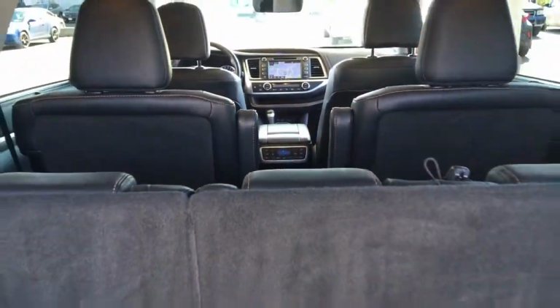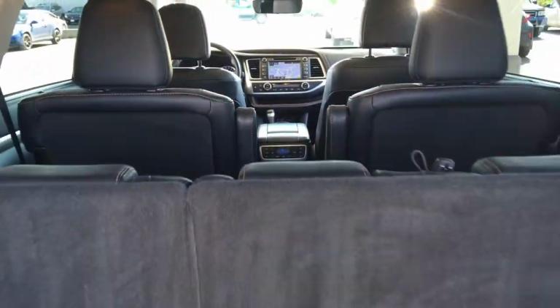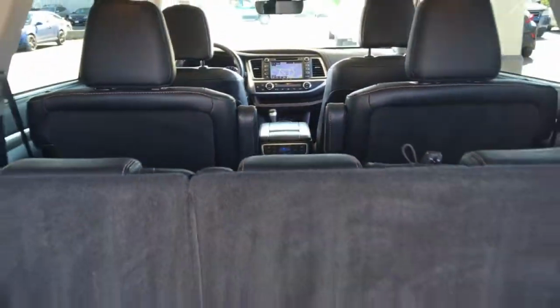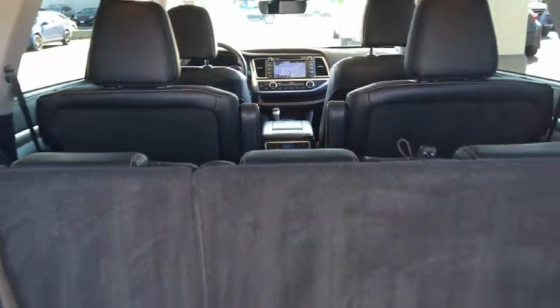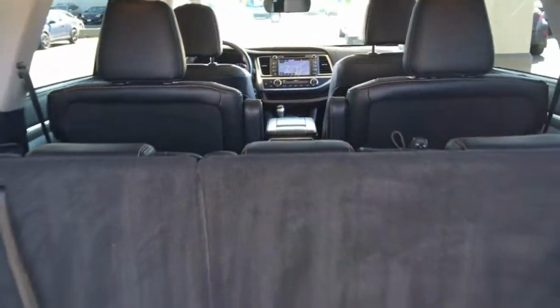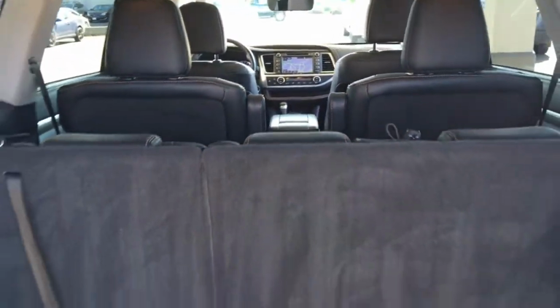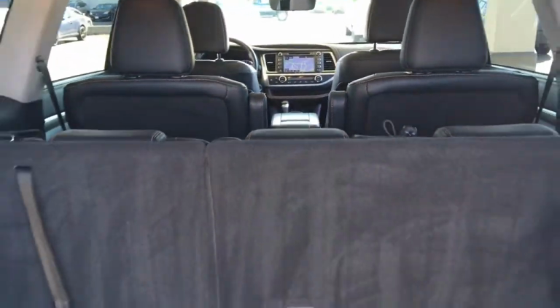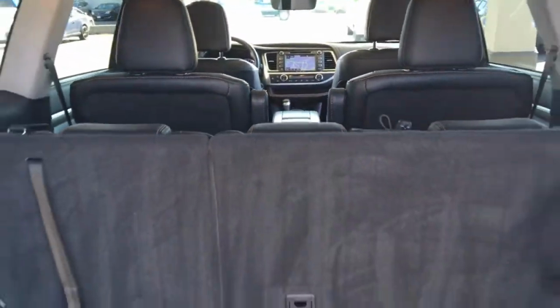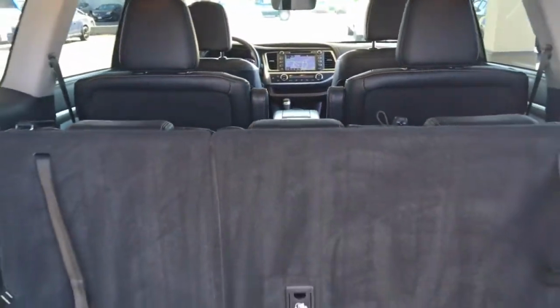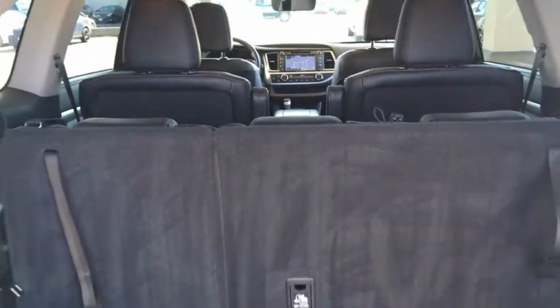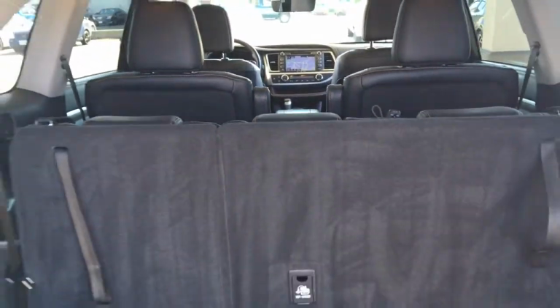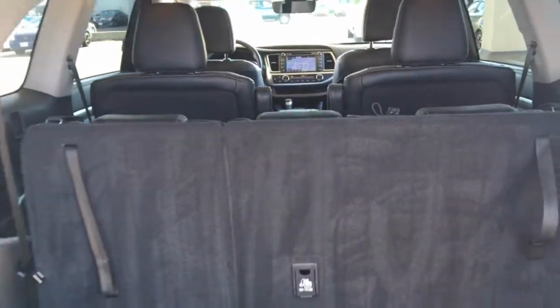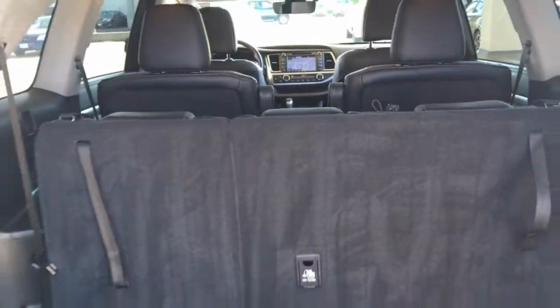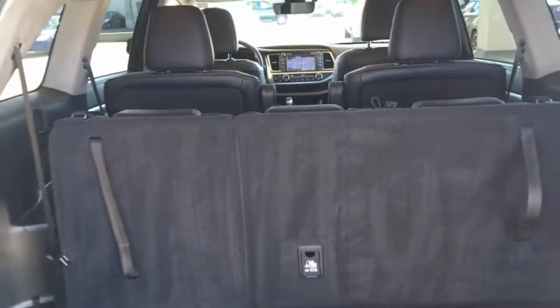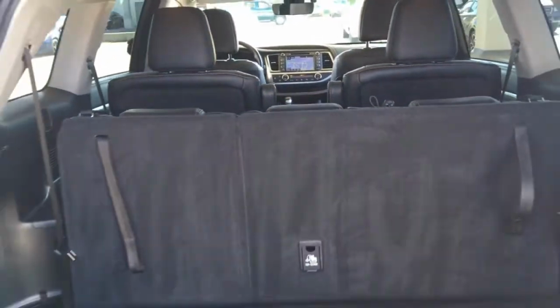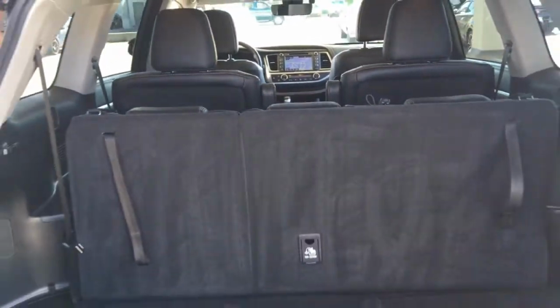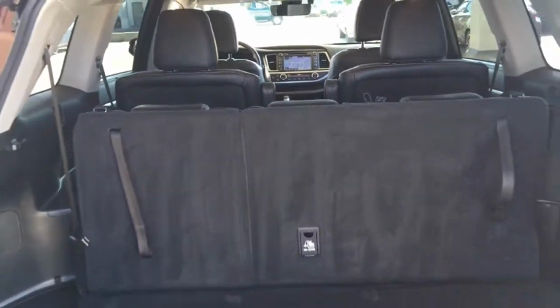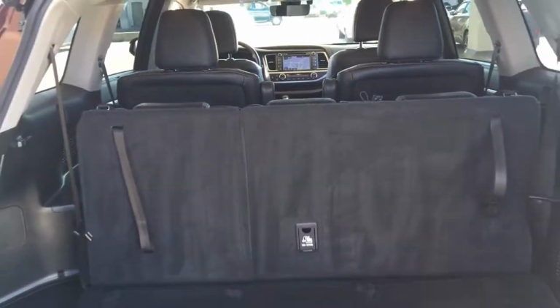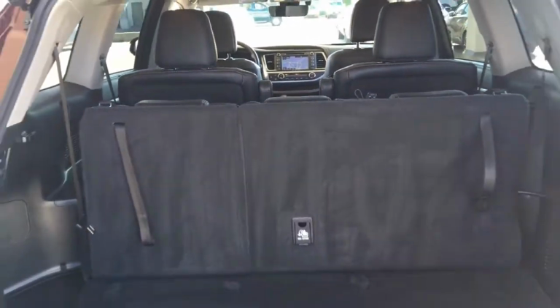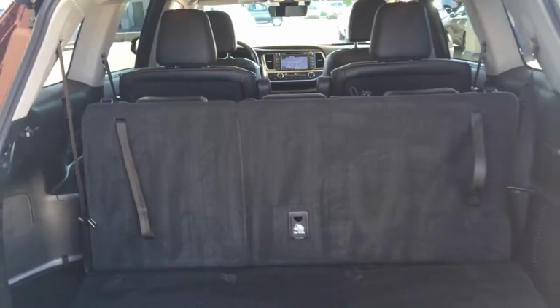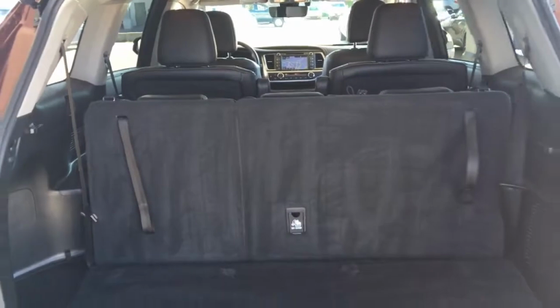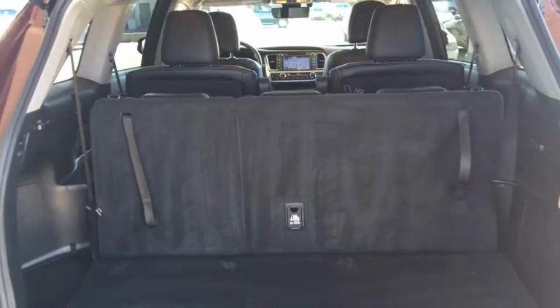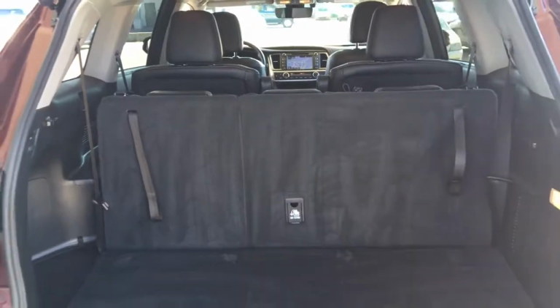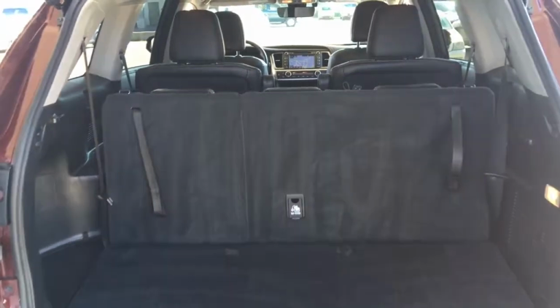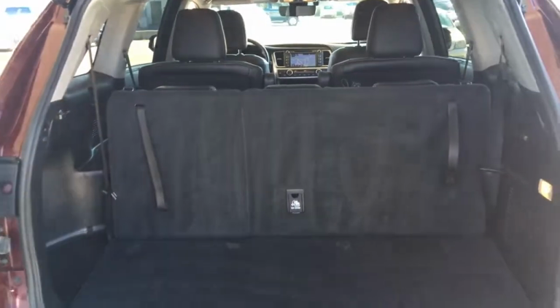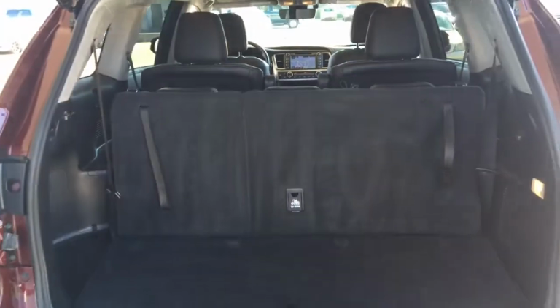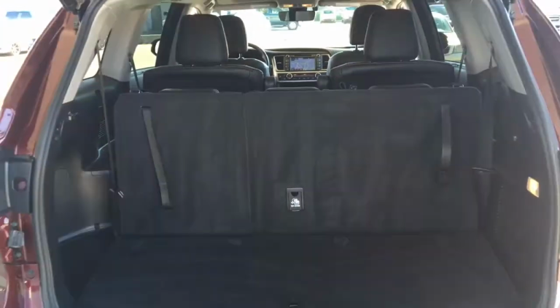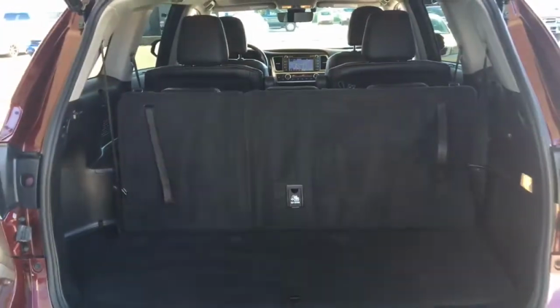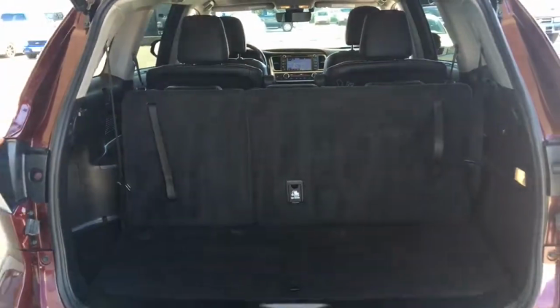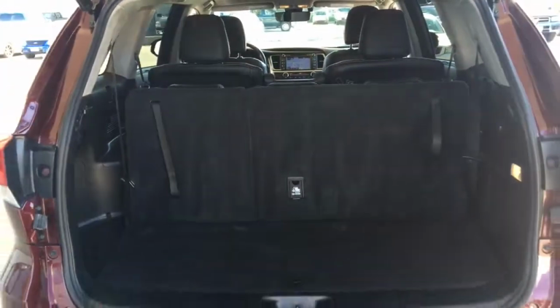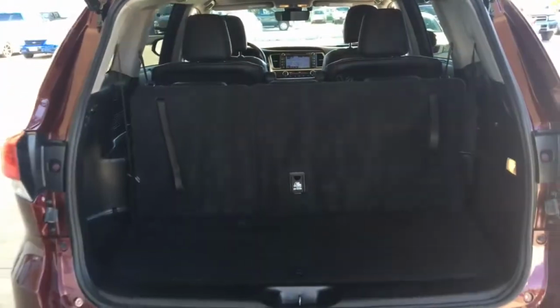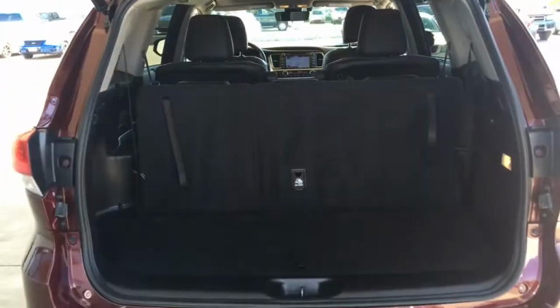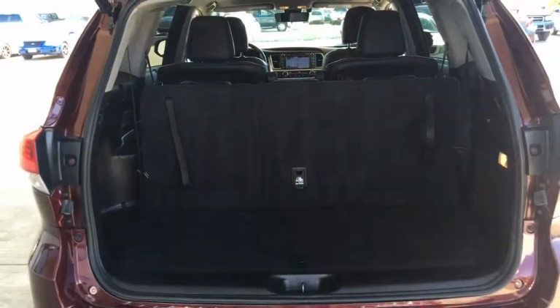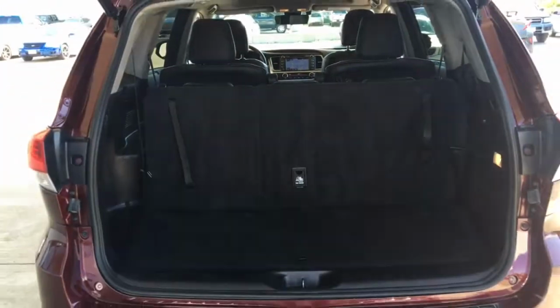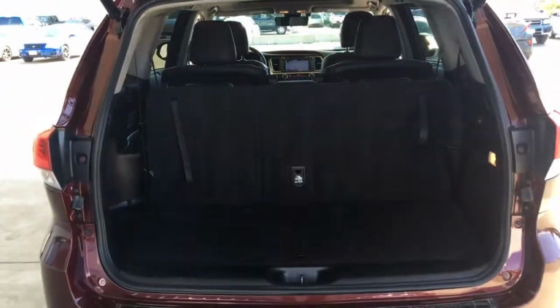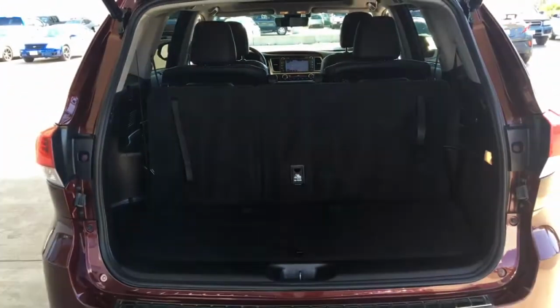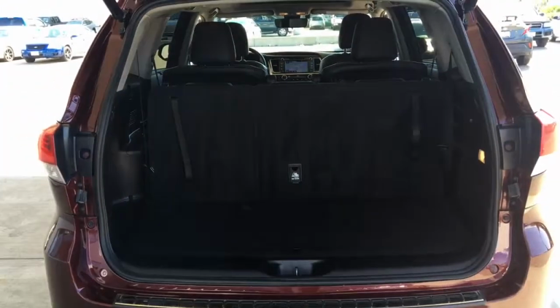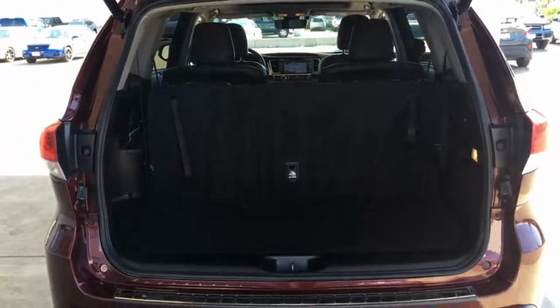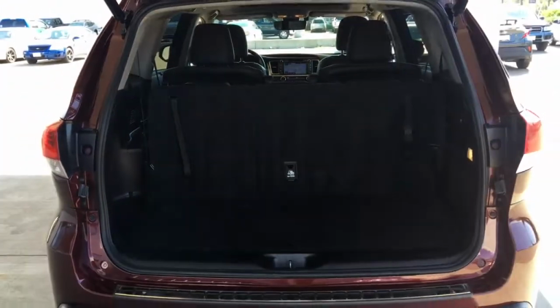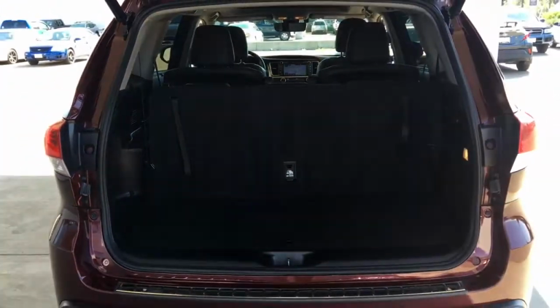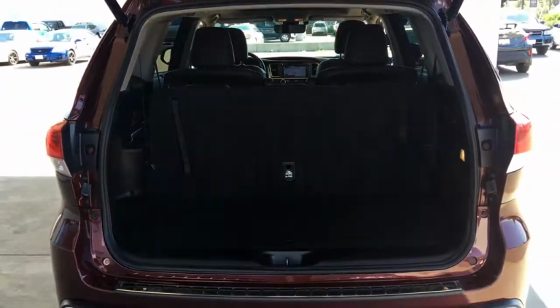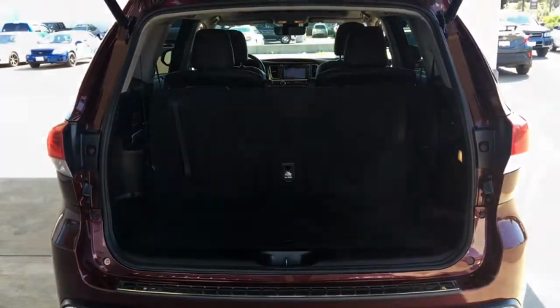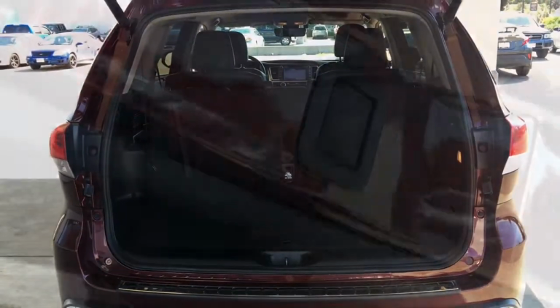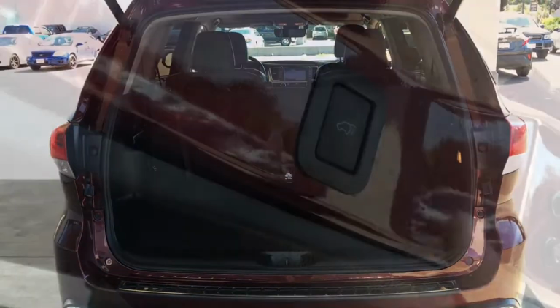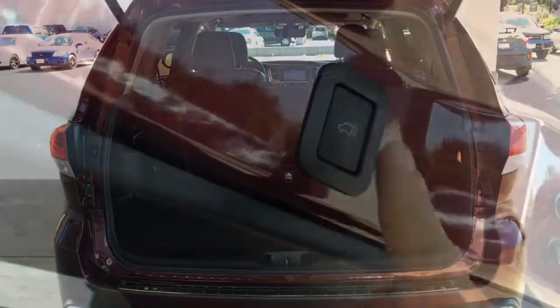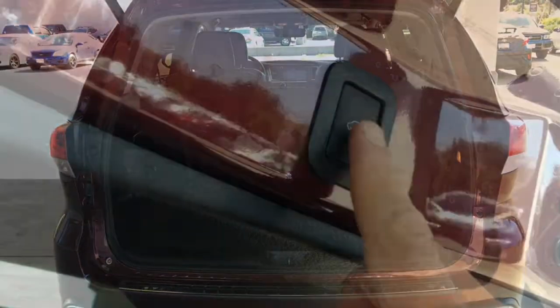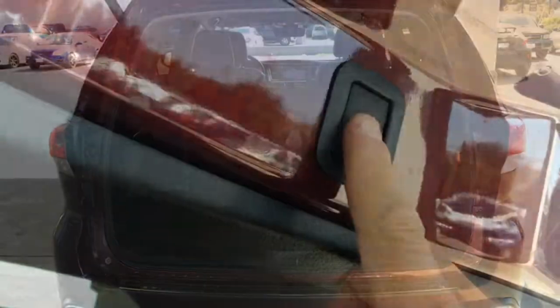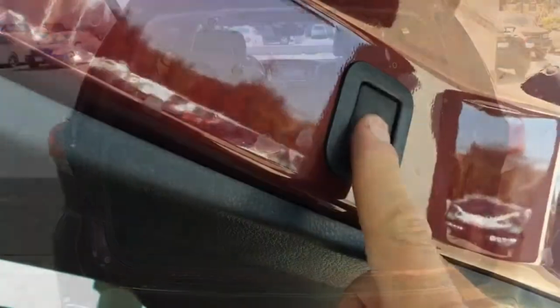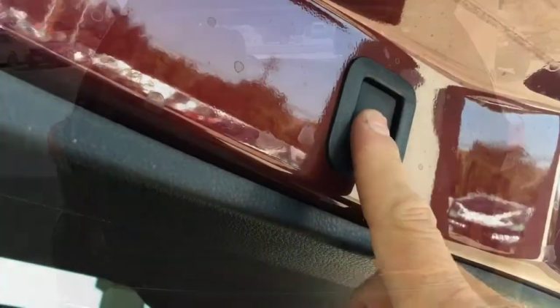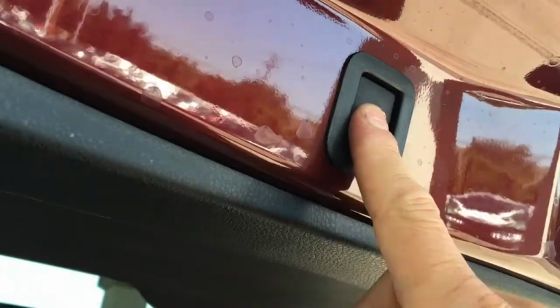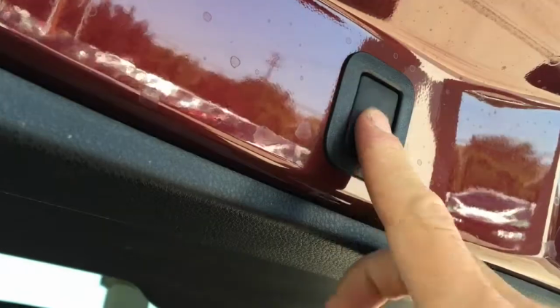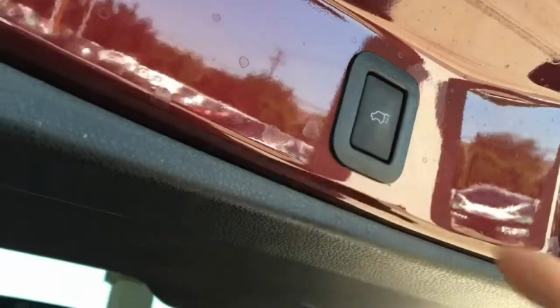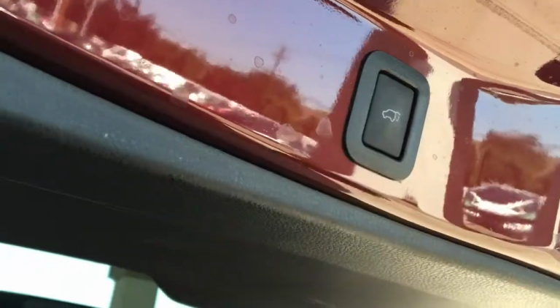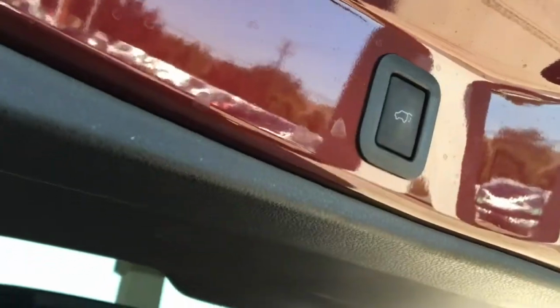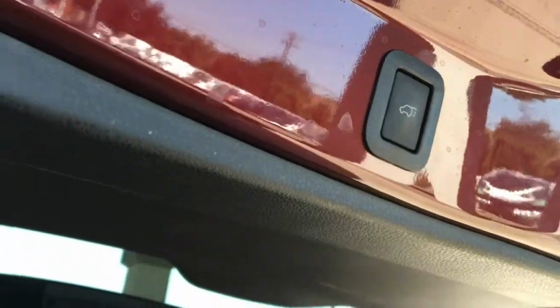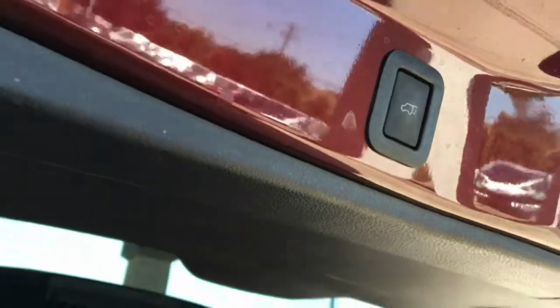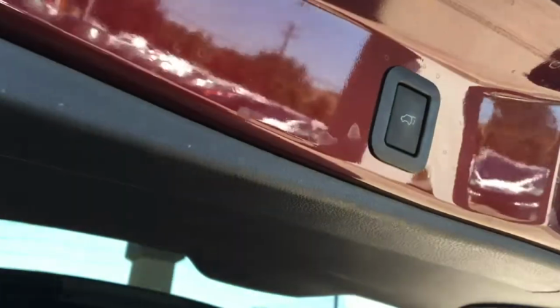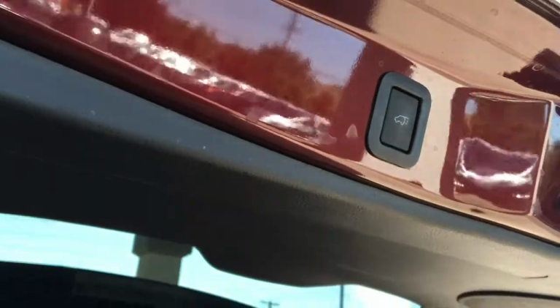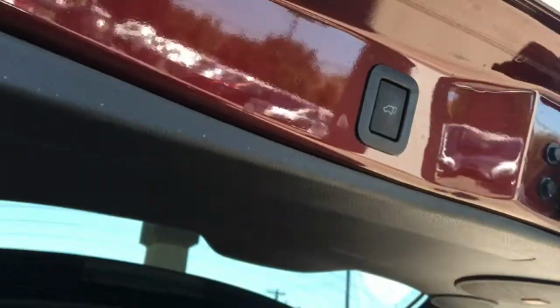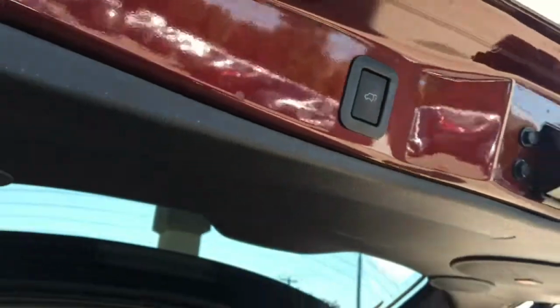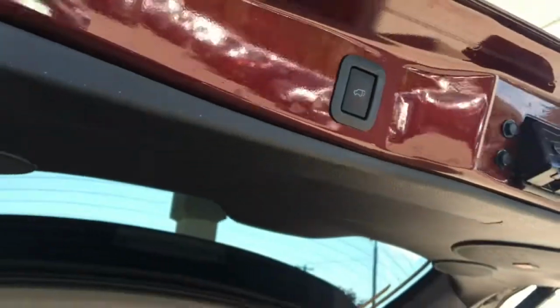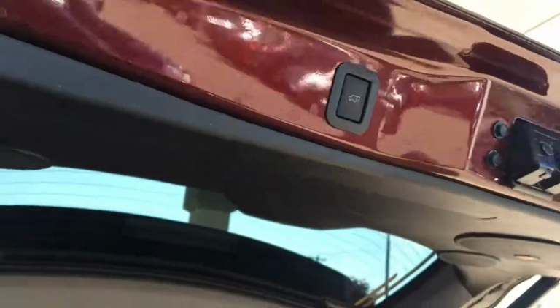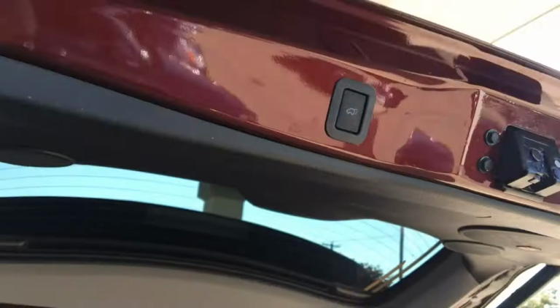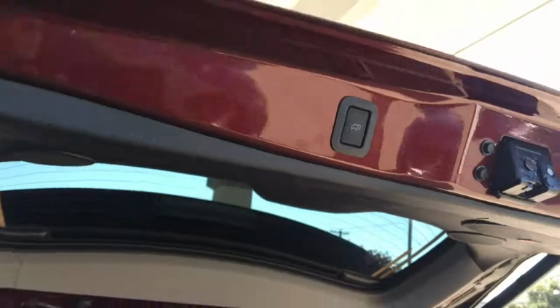Opening the hatch reveals a spacious cargo area with fold on the floor third row seating and the Highlander features a convenient power lift gate.